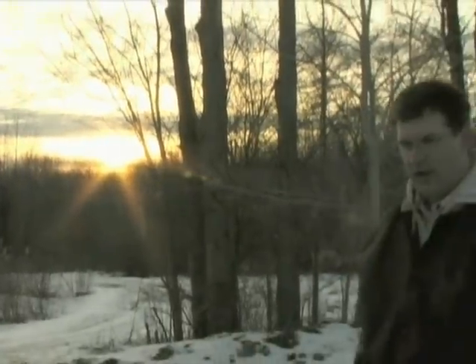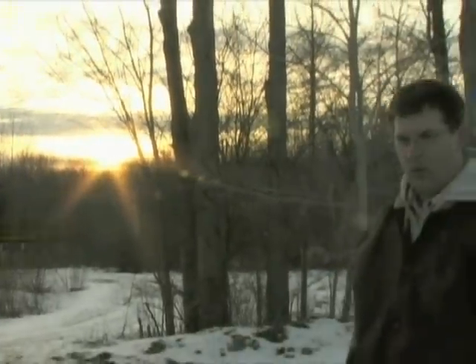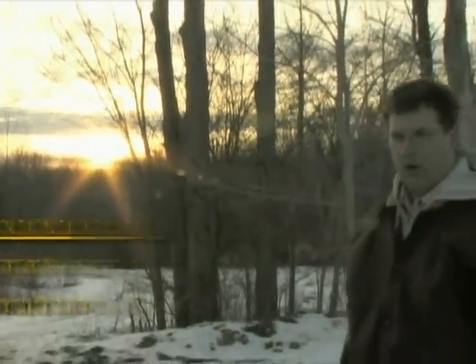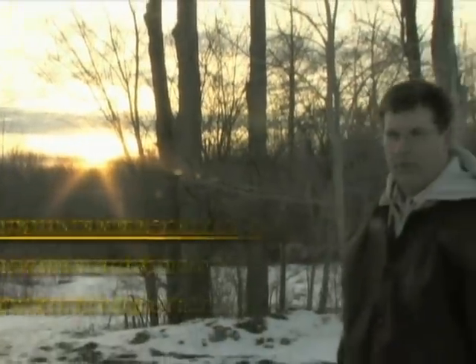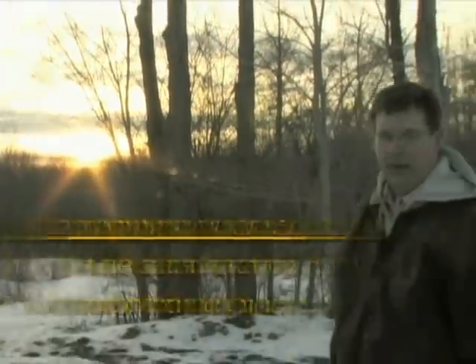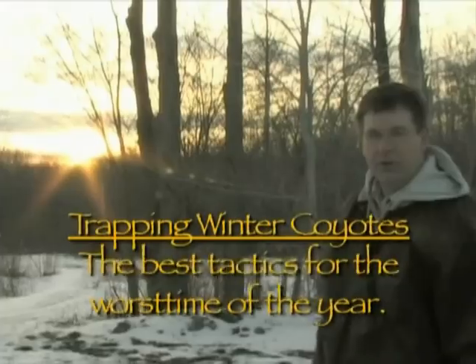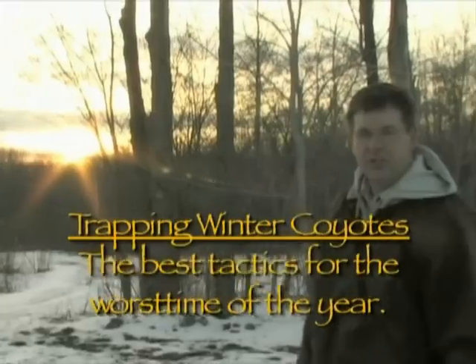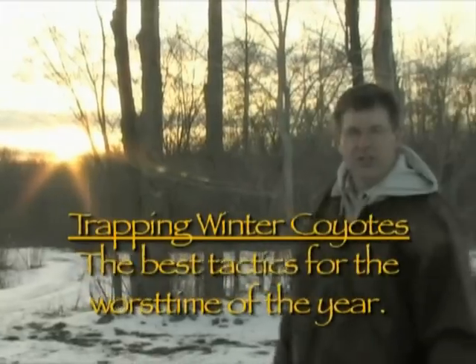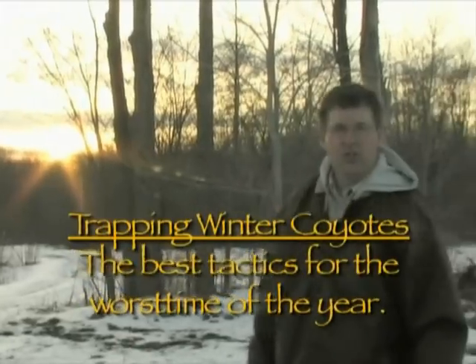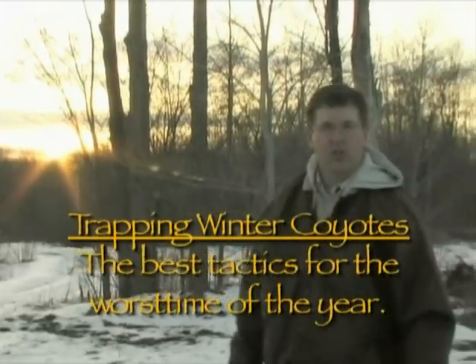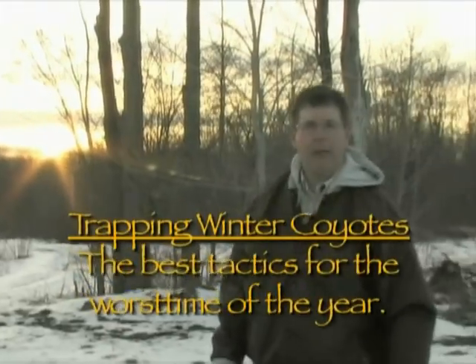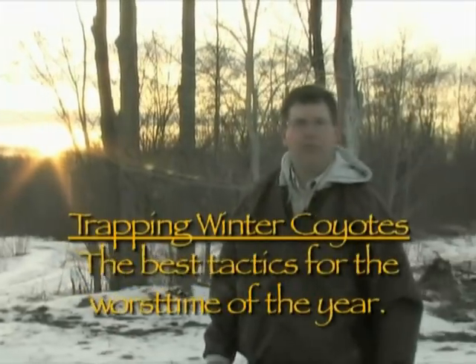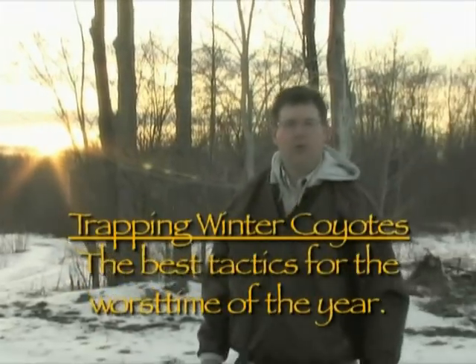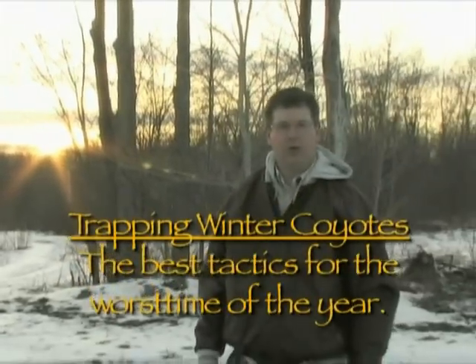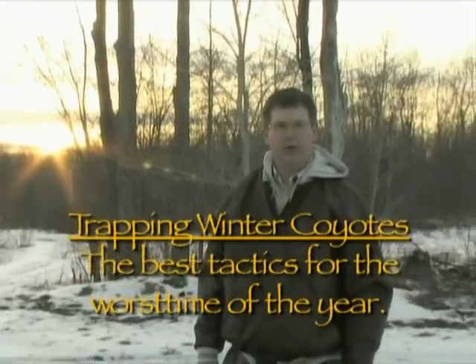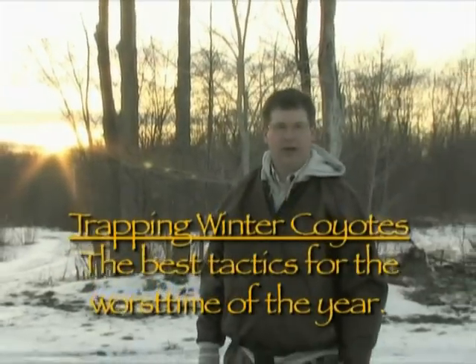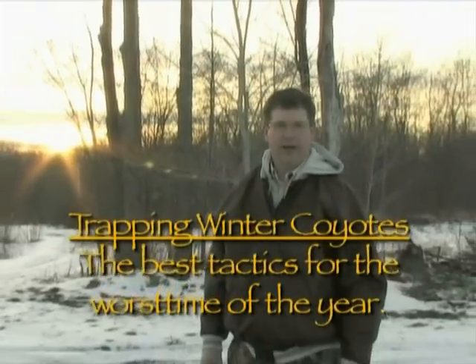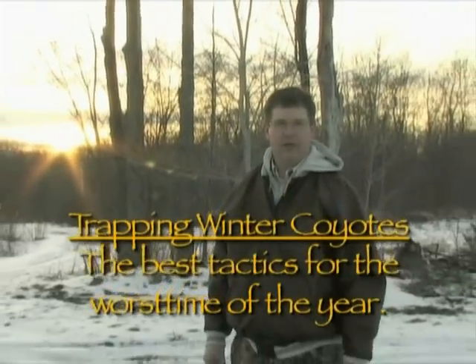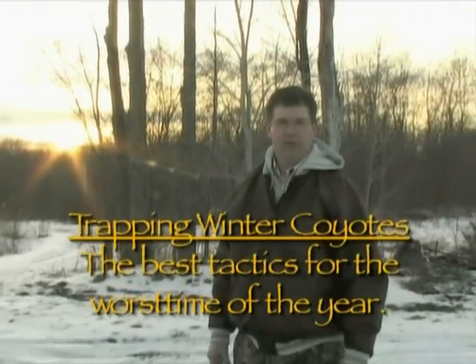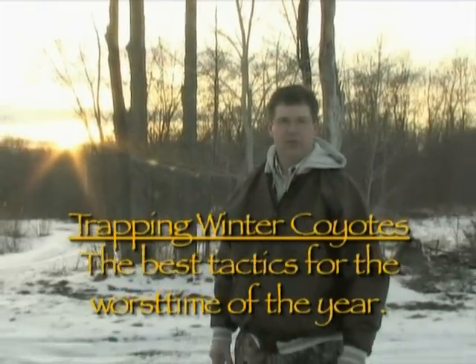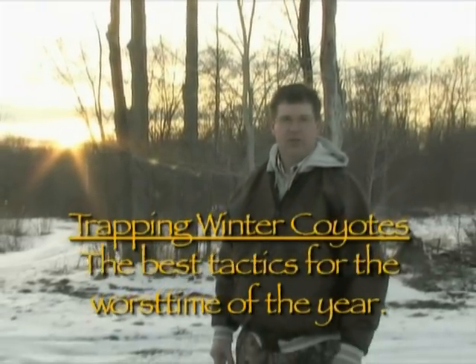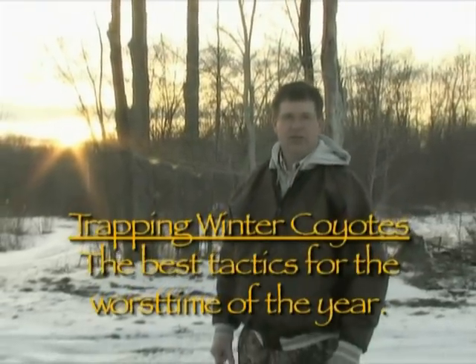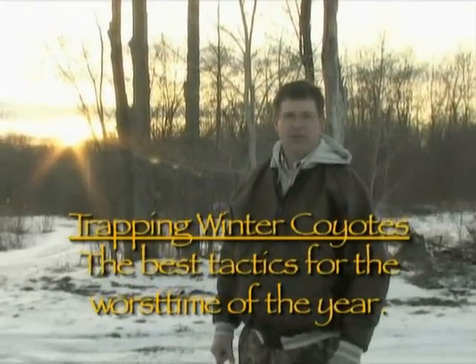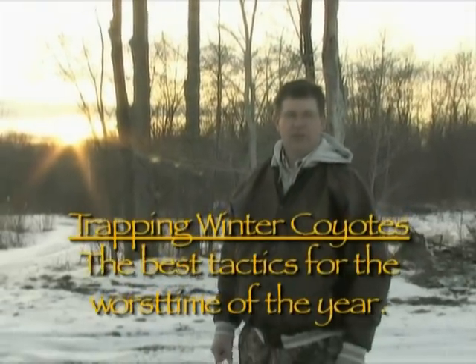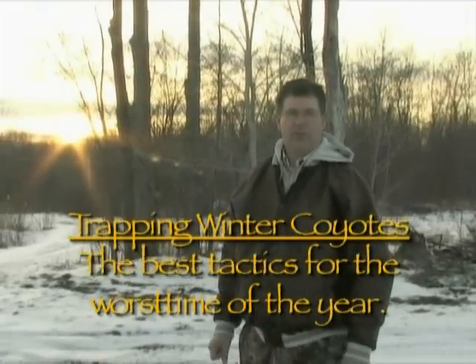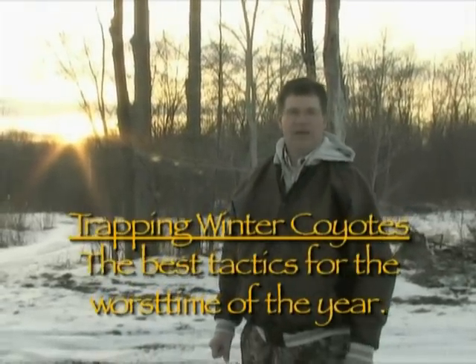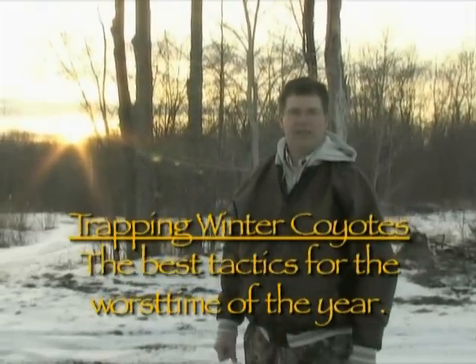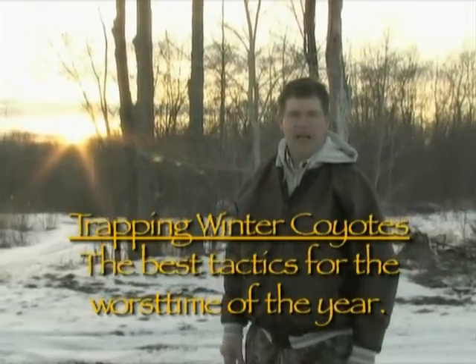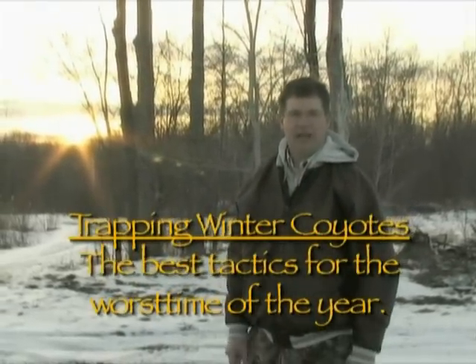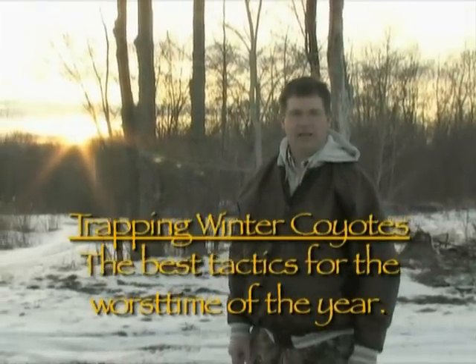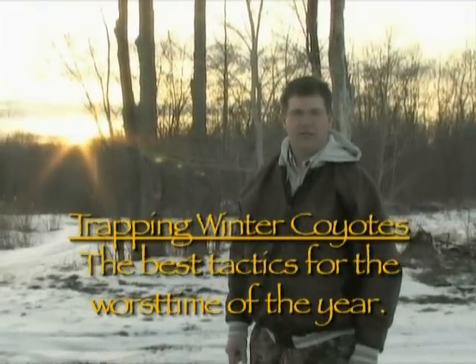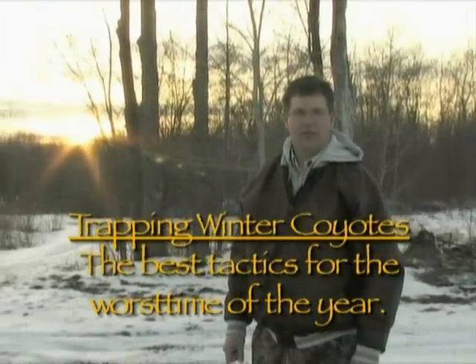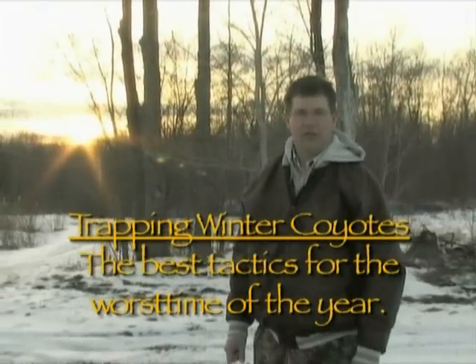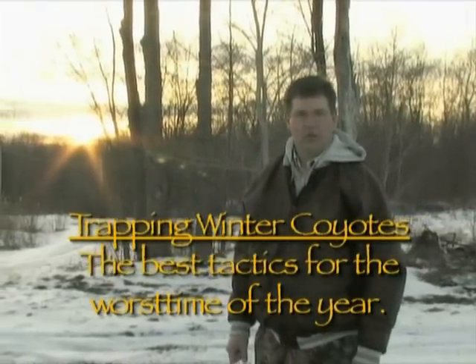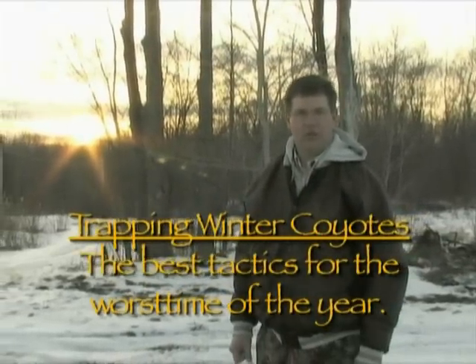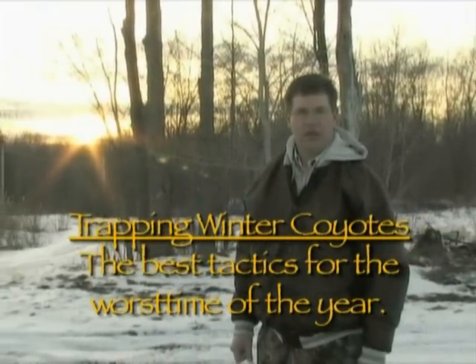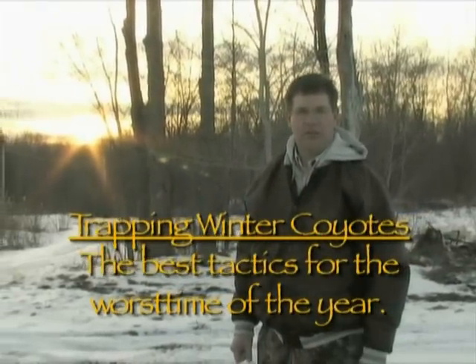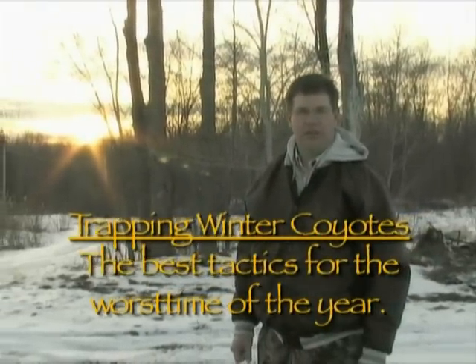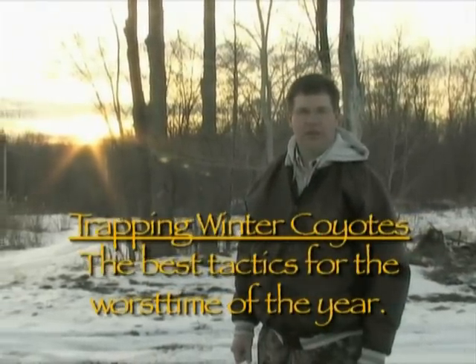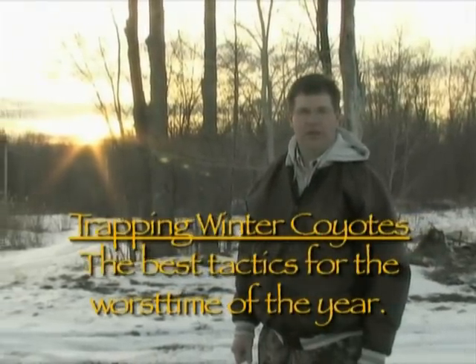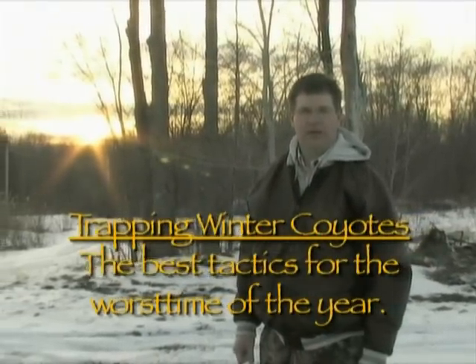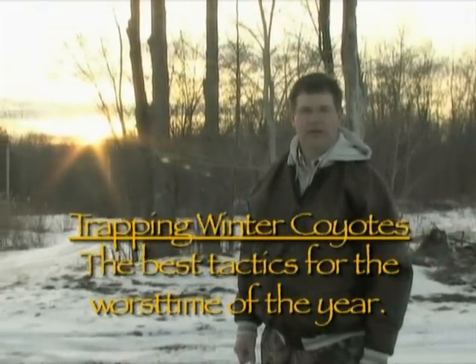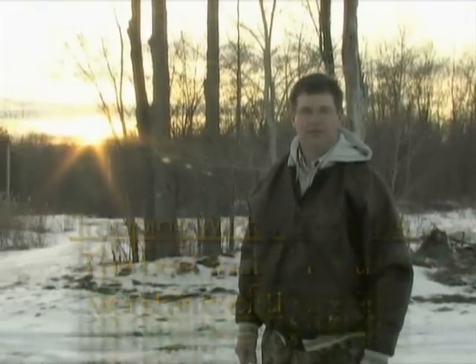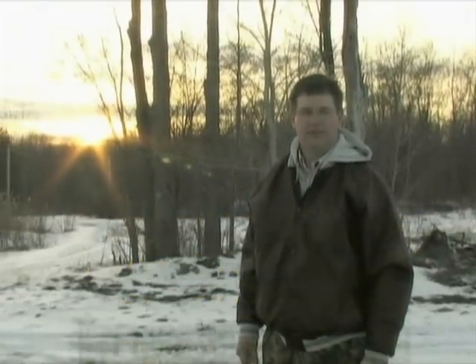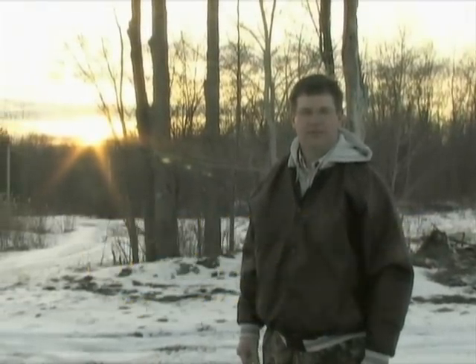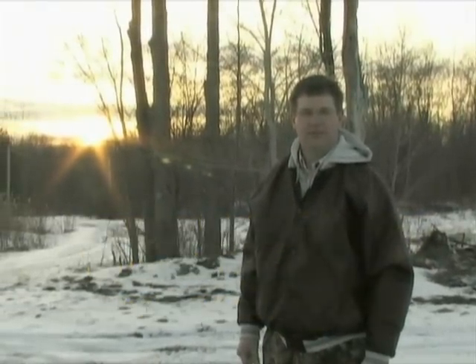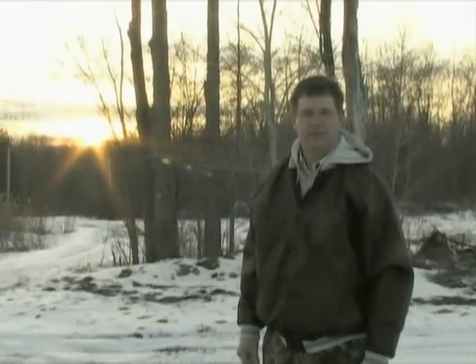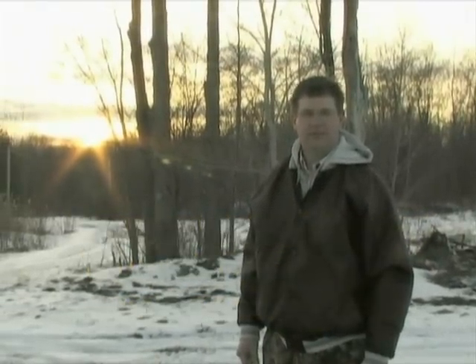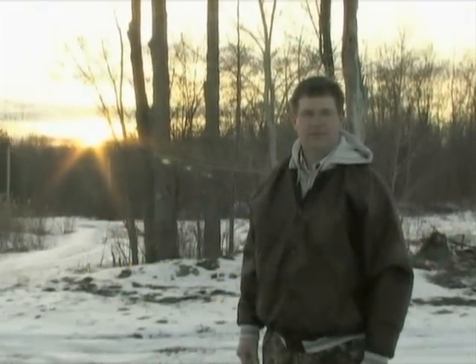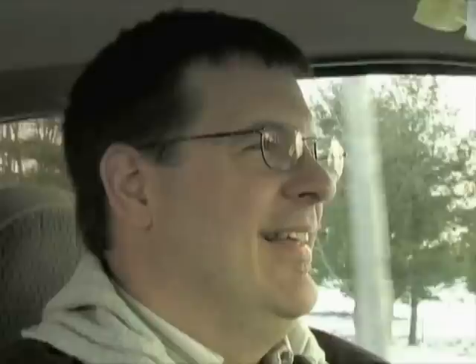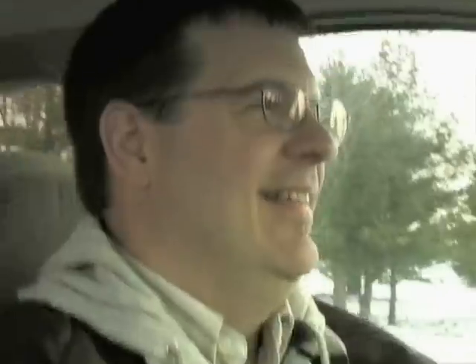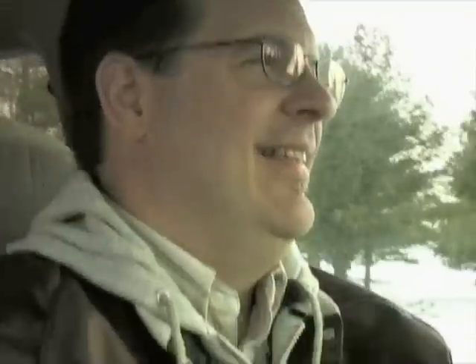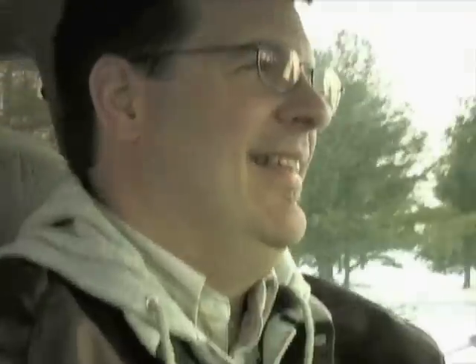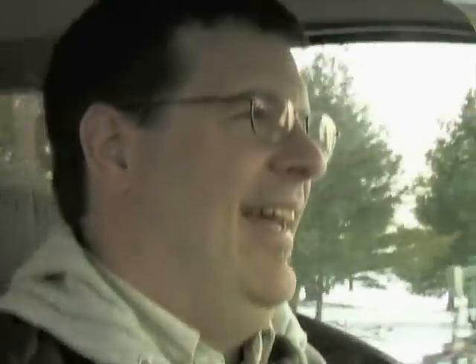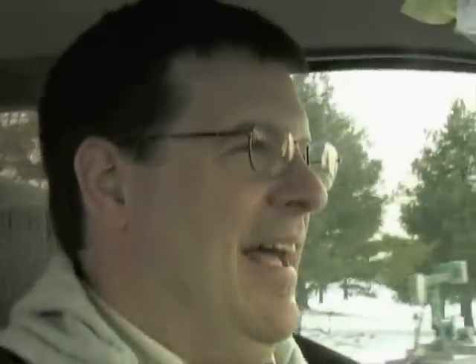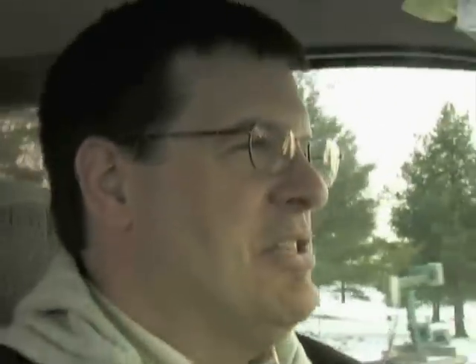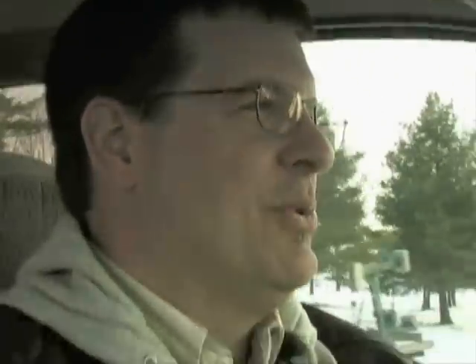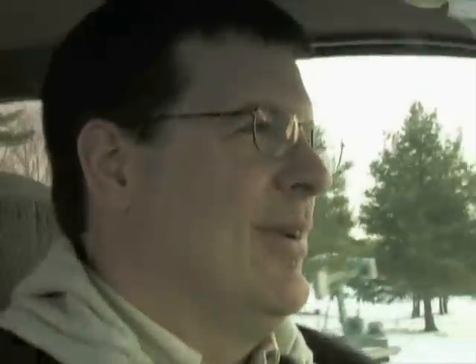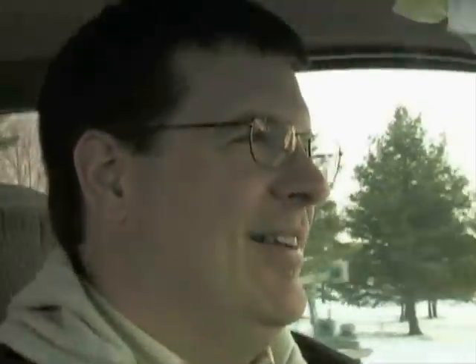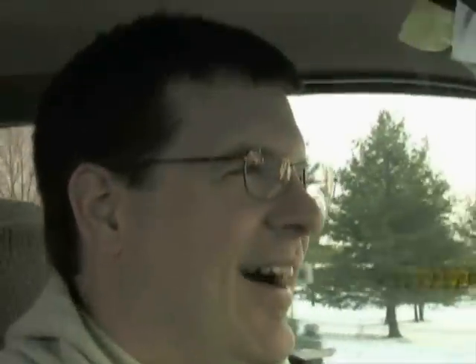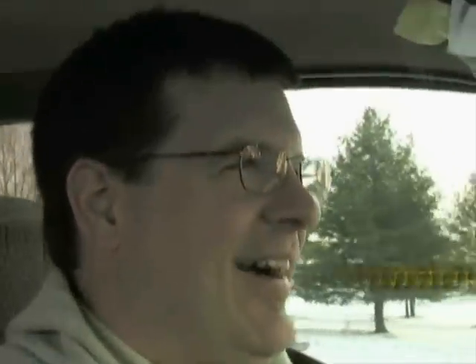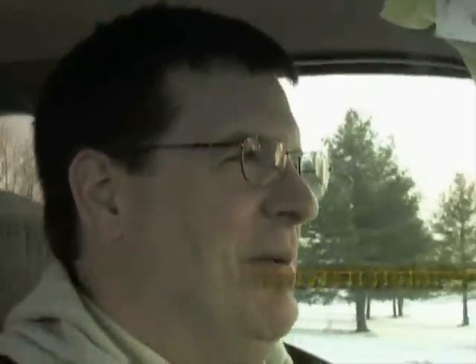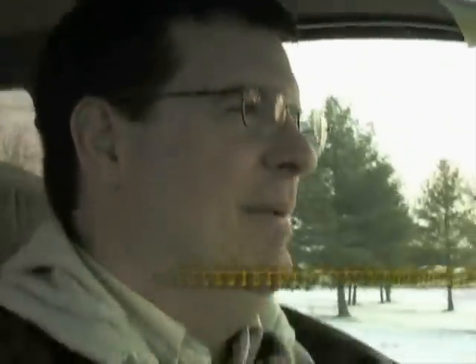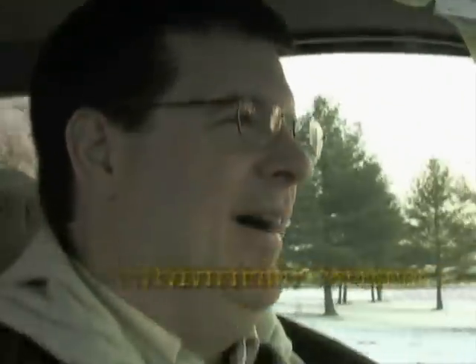Welcome to Animalistics Trapping Winter Coyotes — the best tactics for the worst time of the year. That's what we're talking about.